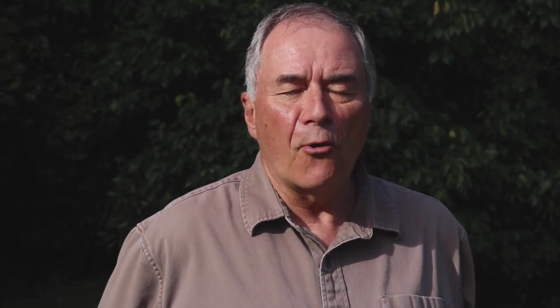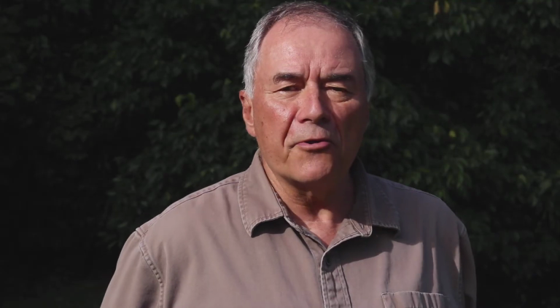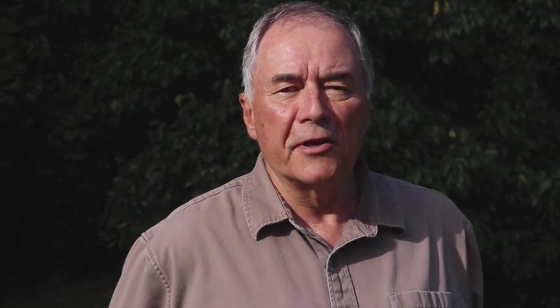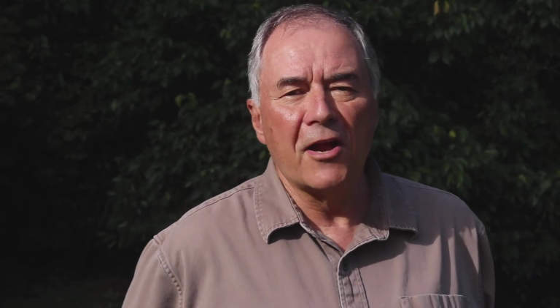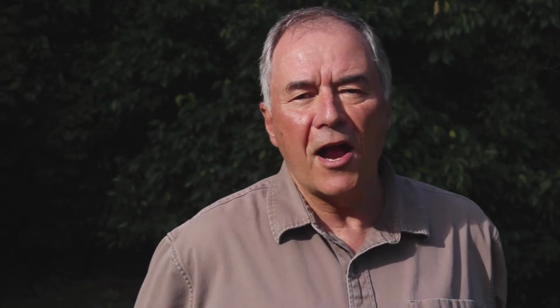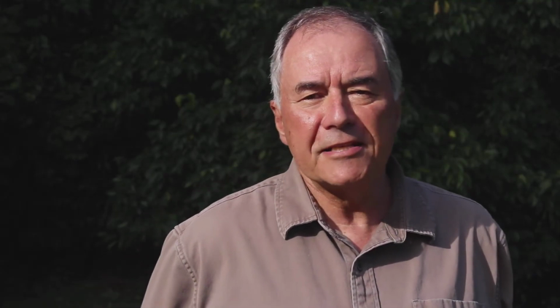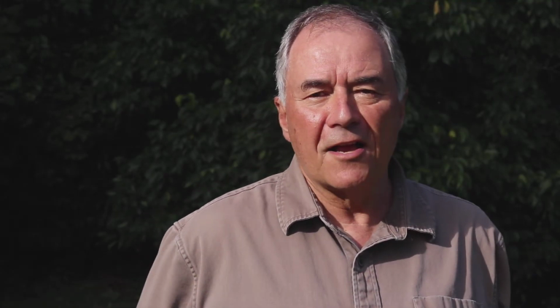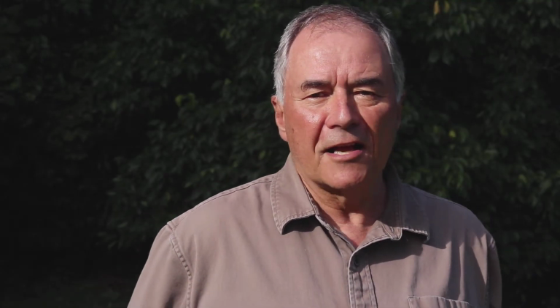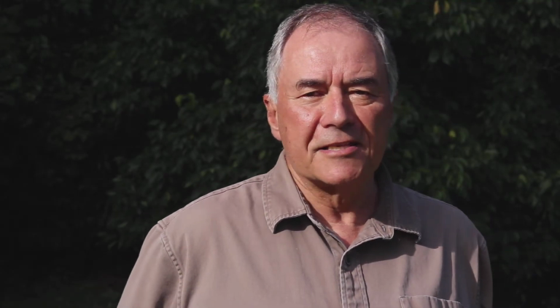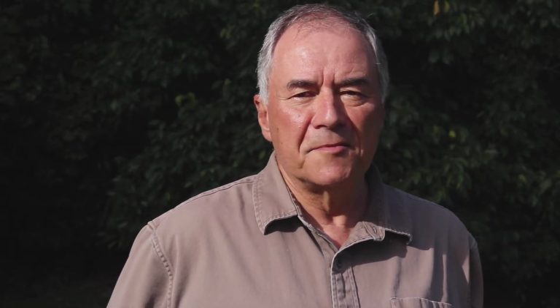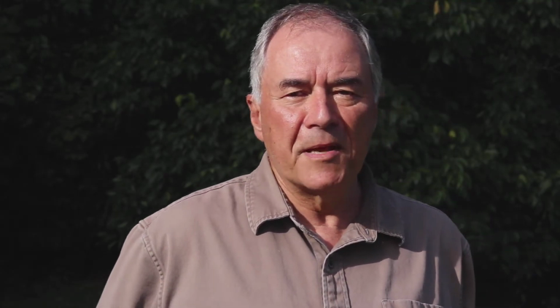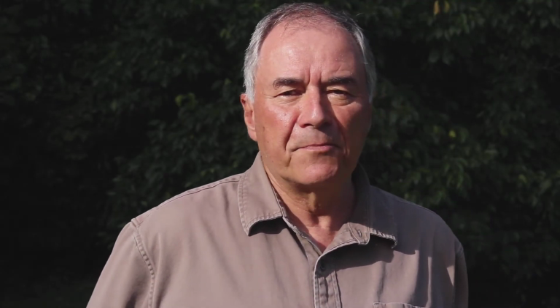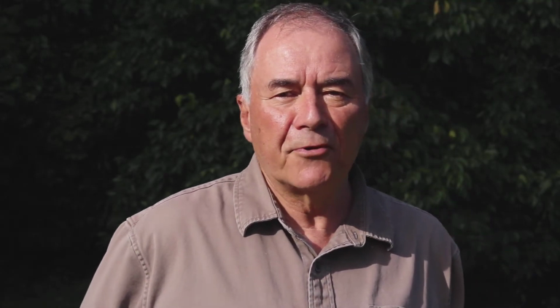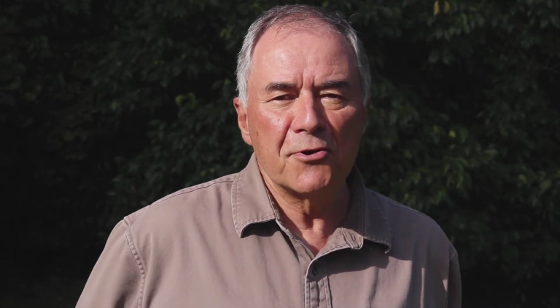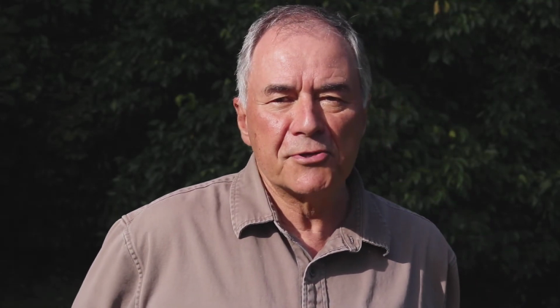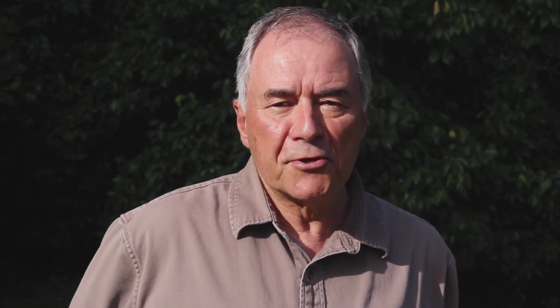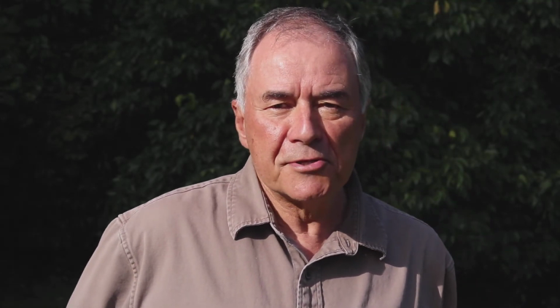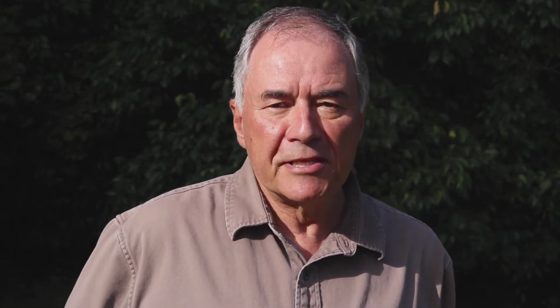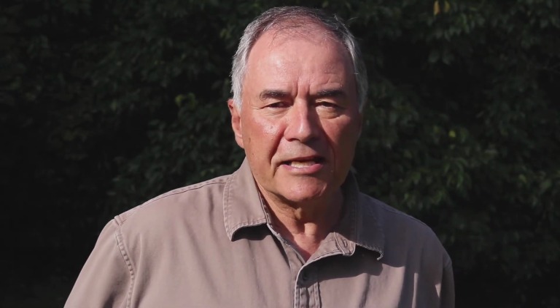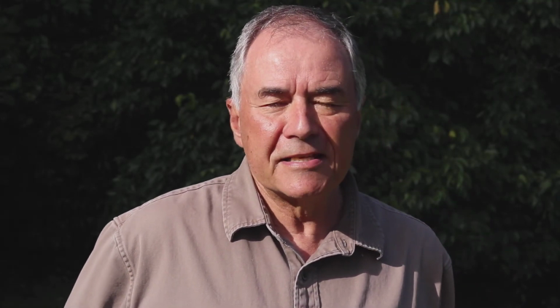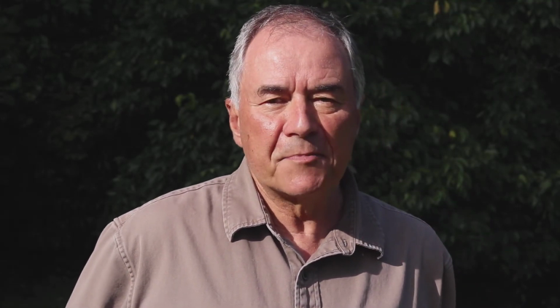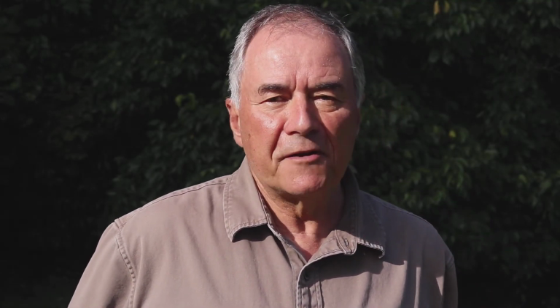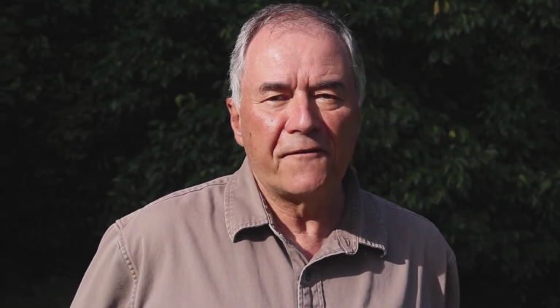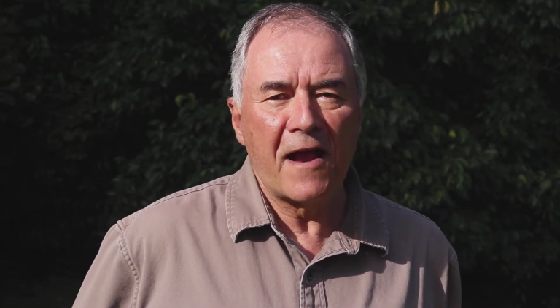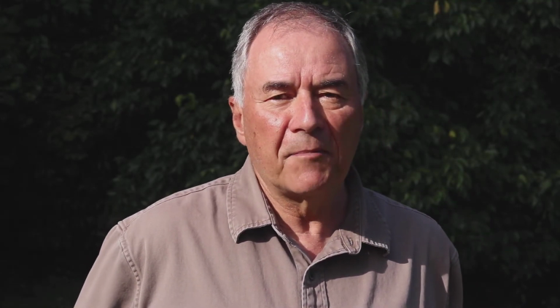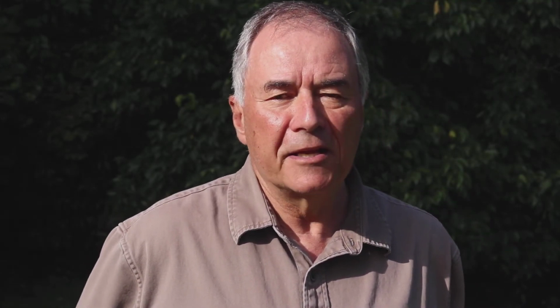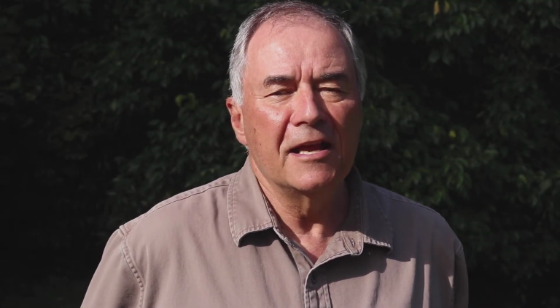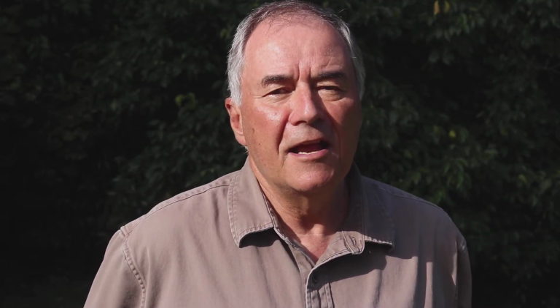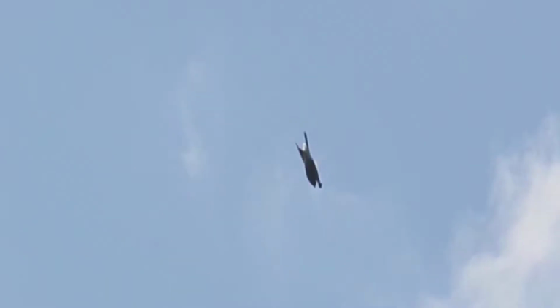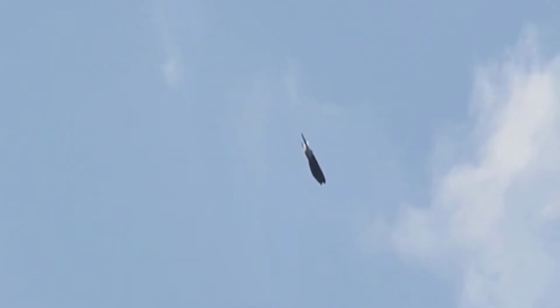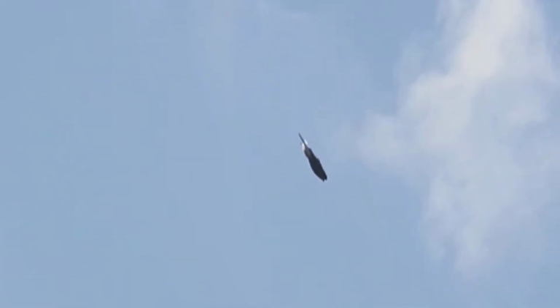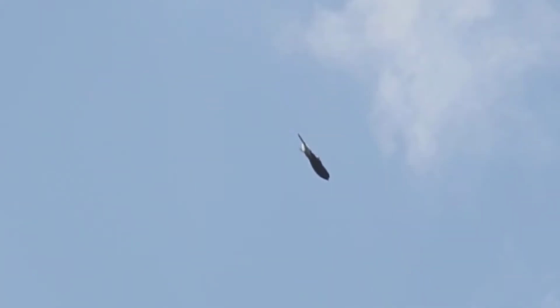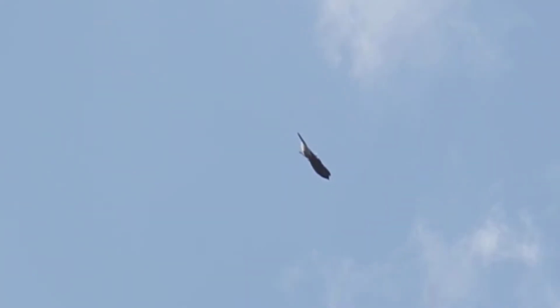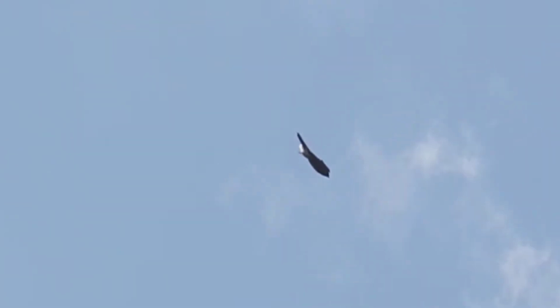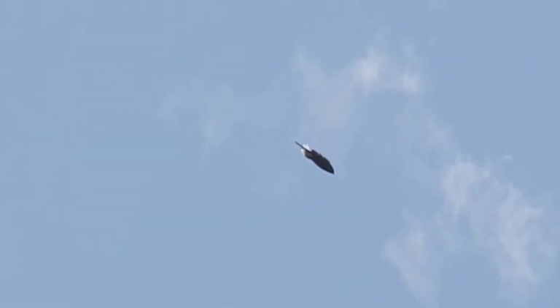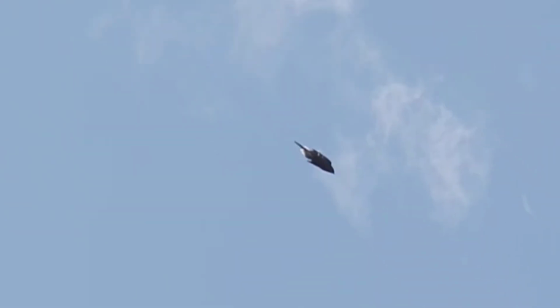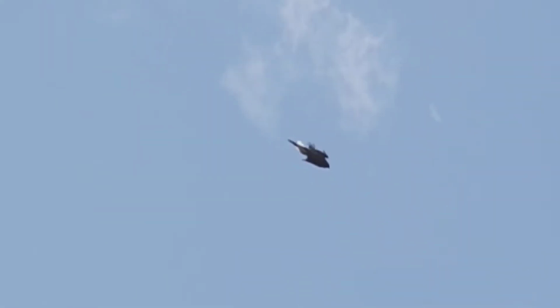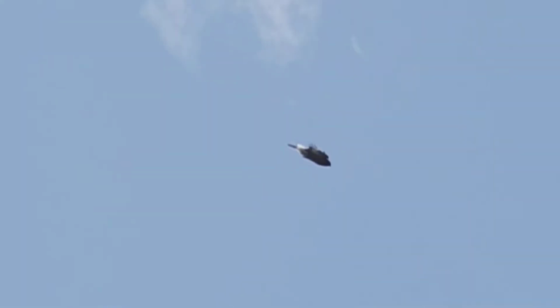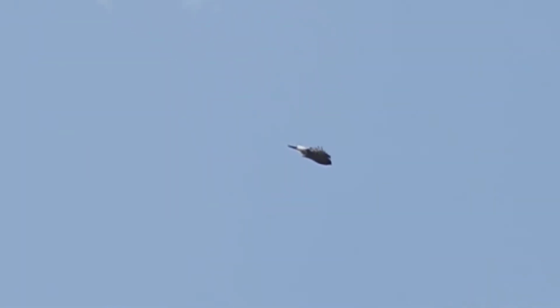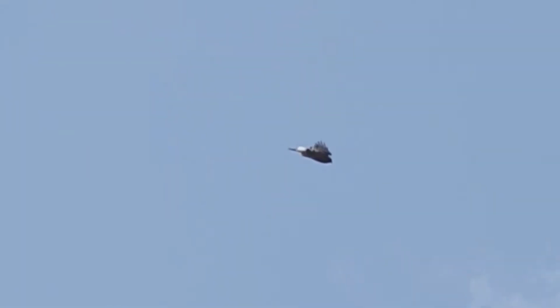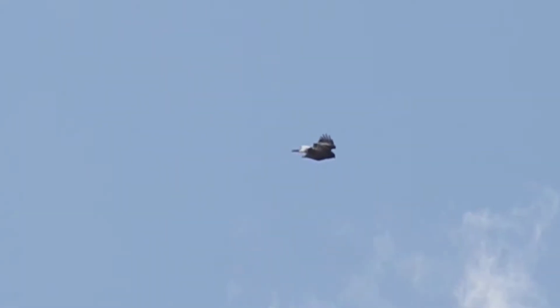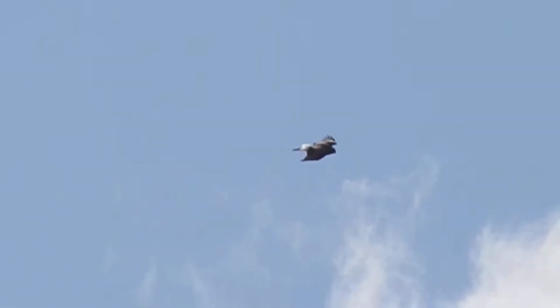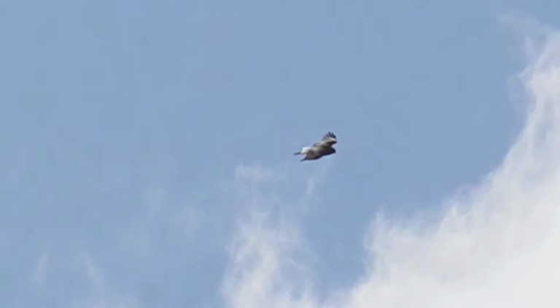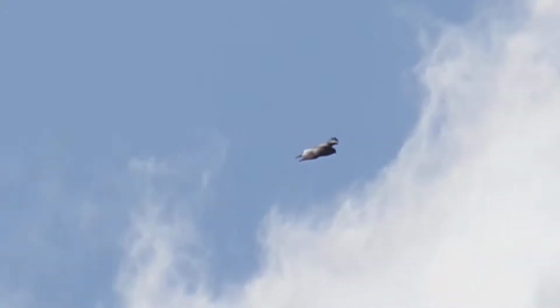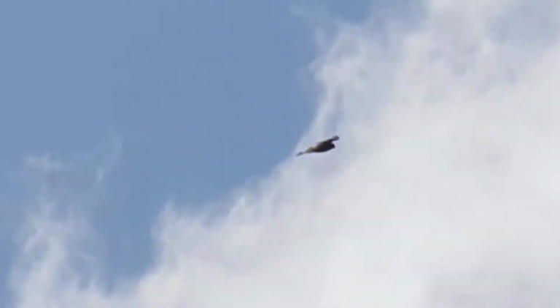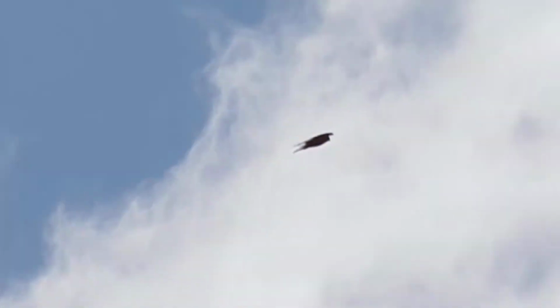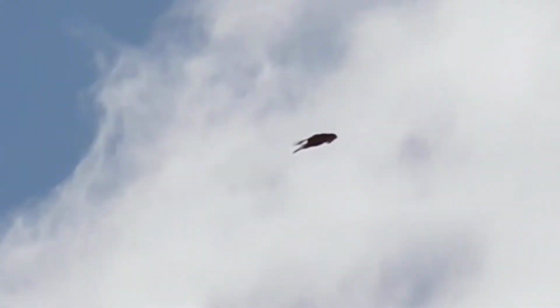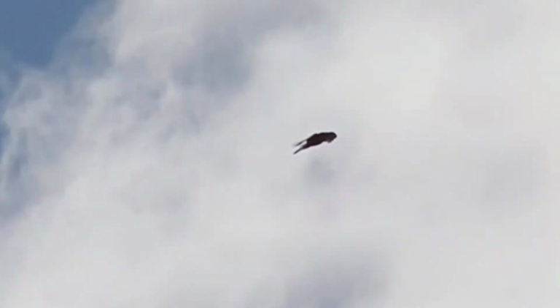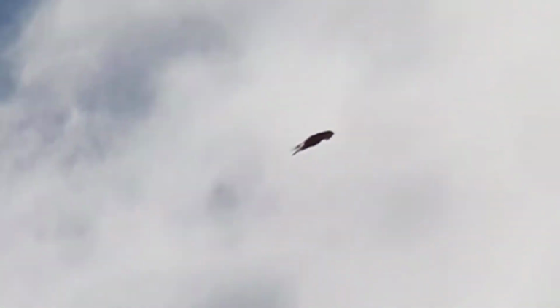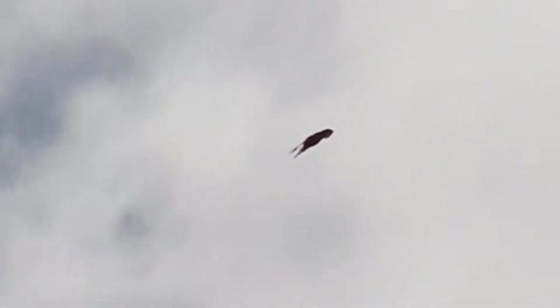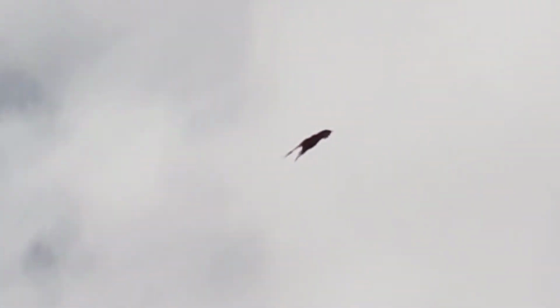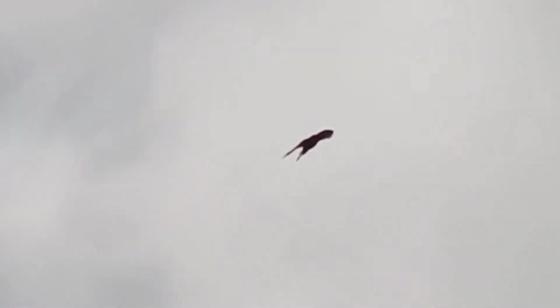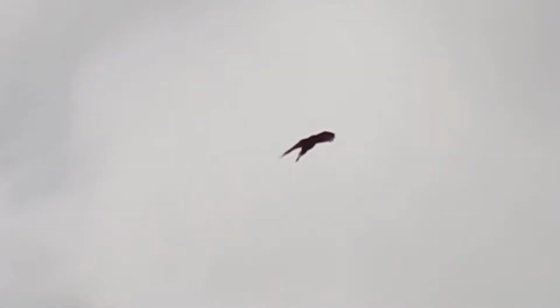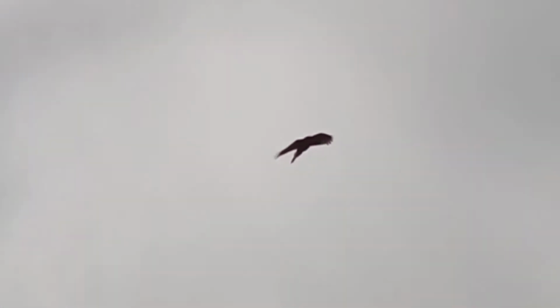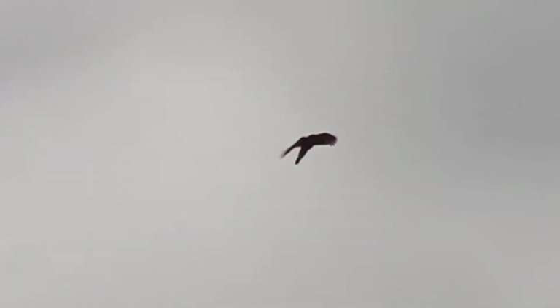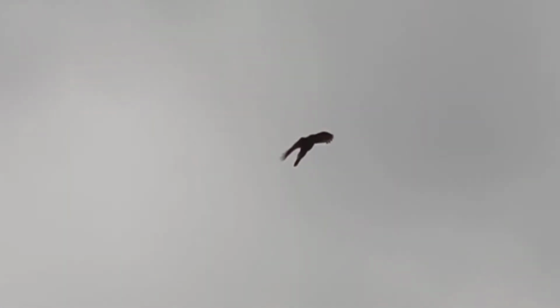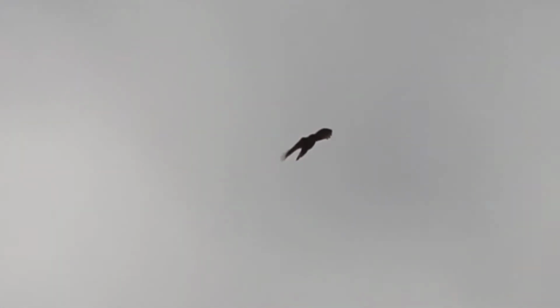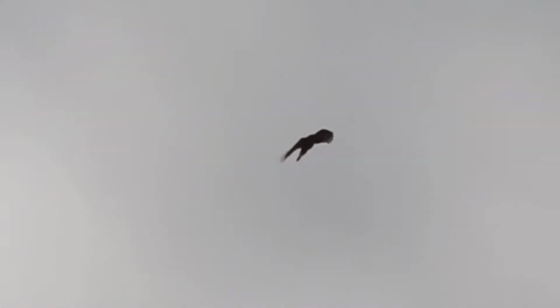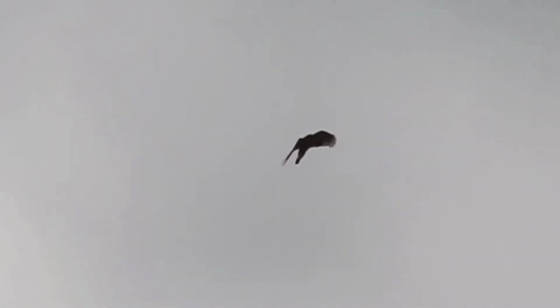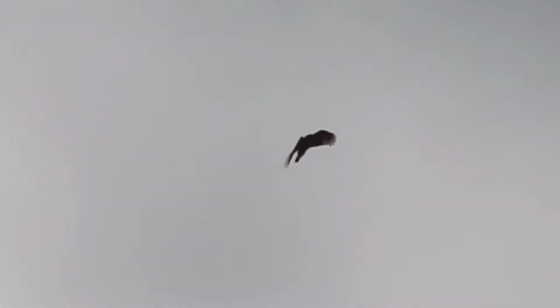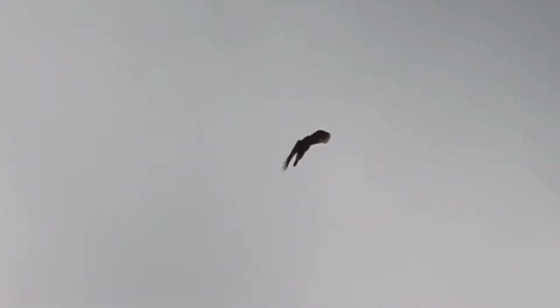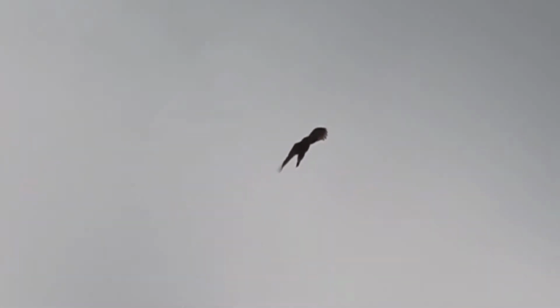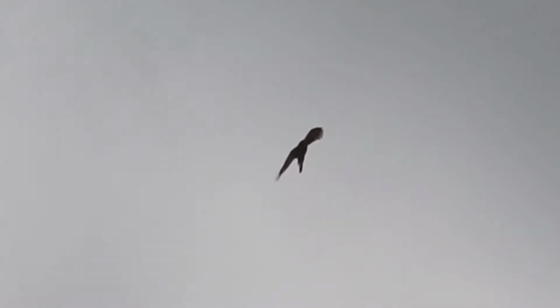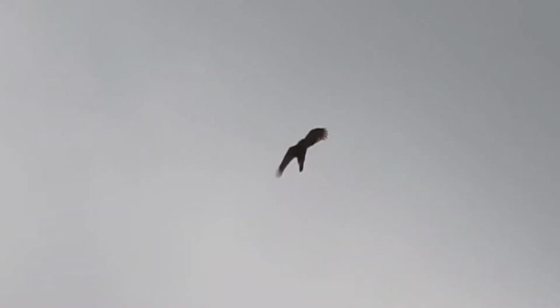Northern goshawks are the big bruisers in the accipiter family, but not many cross the summit during migration, and a lot don't migrate at all.